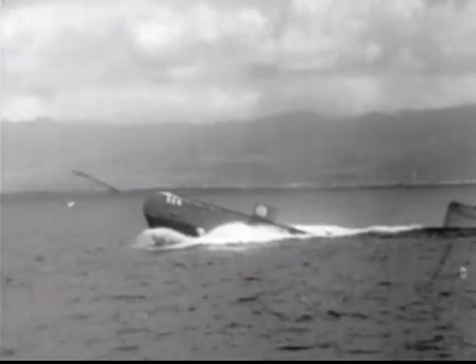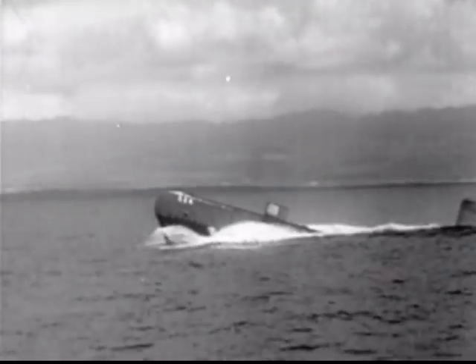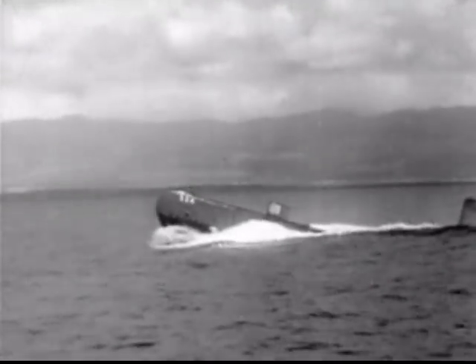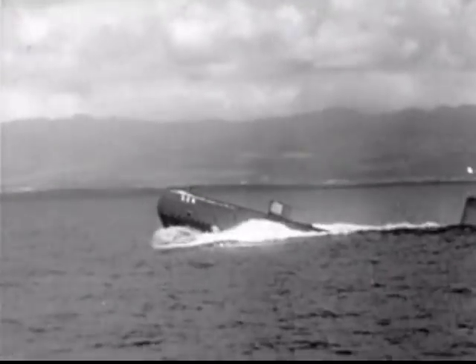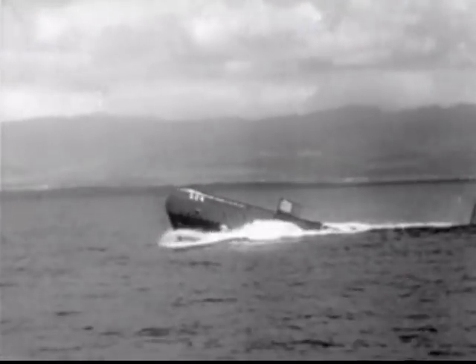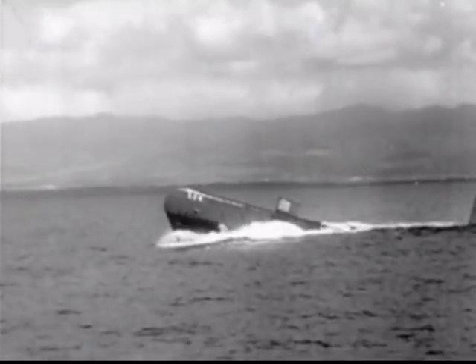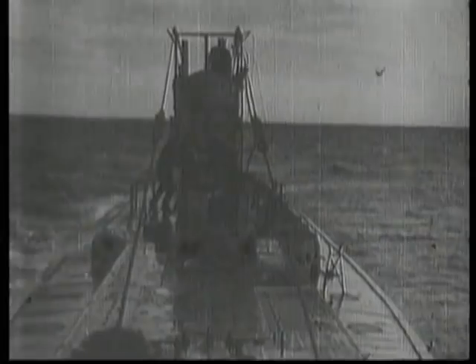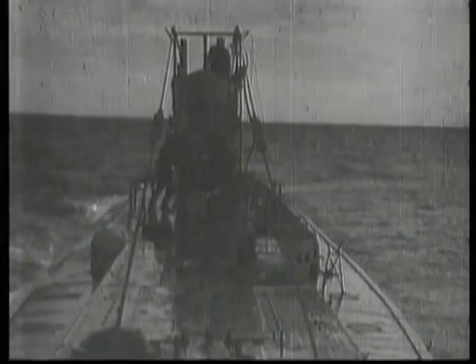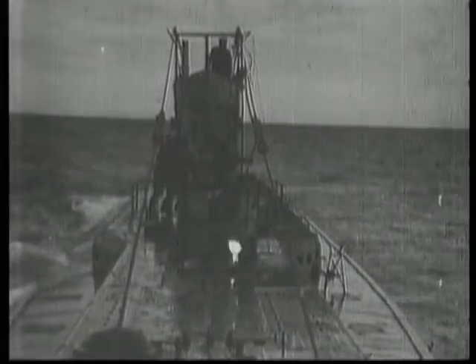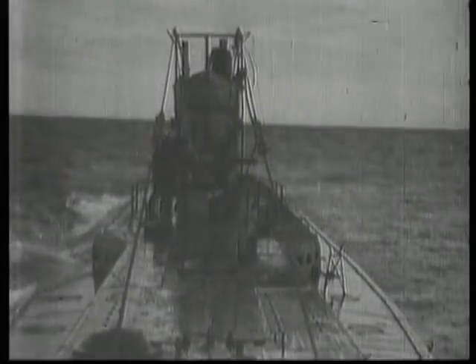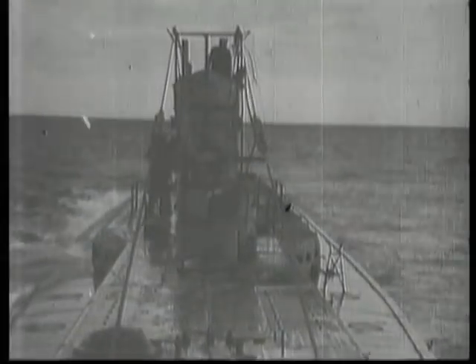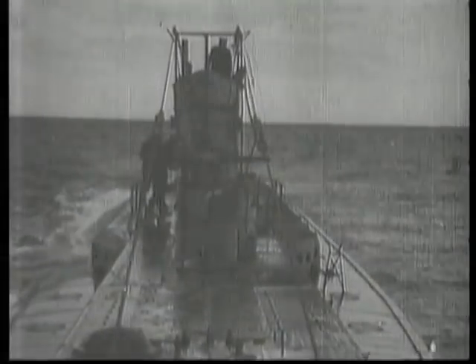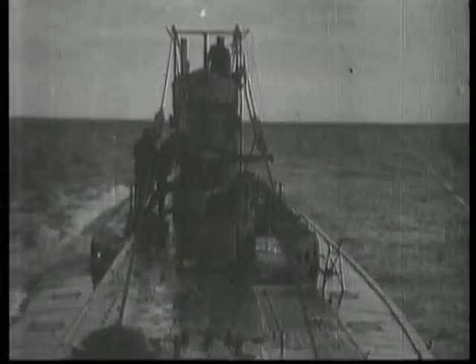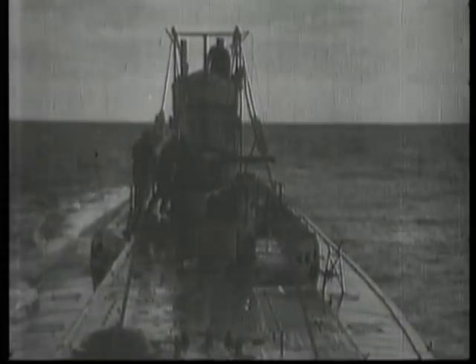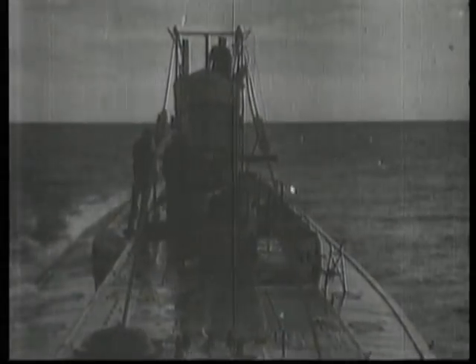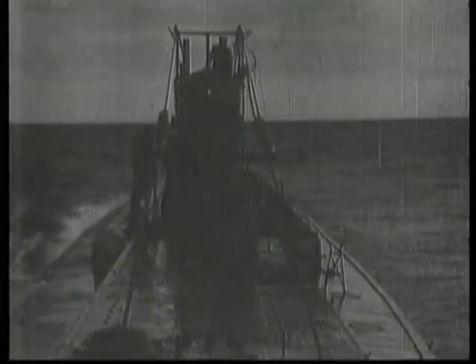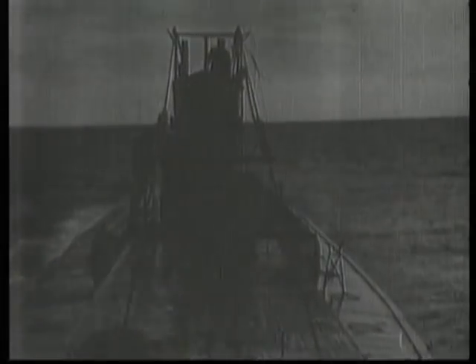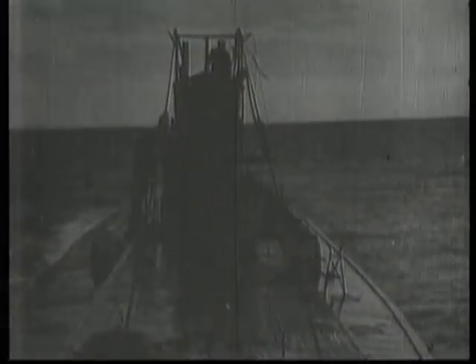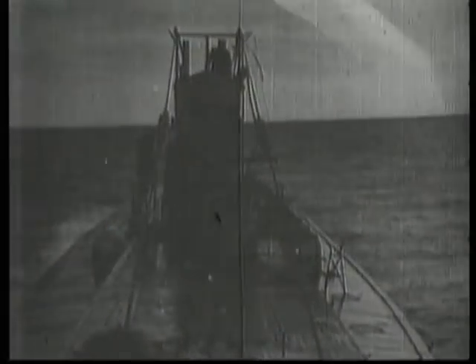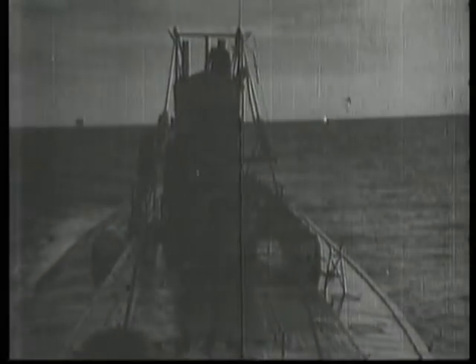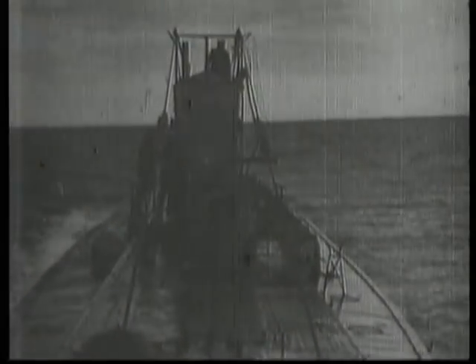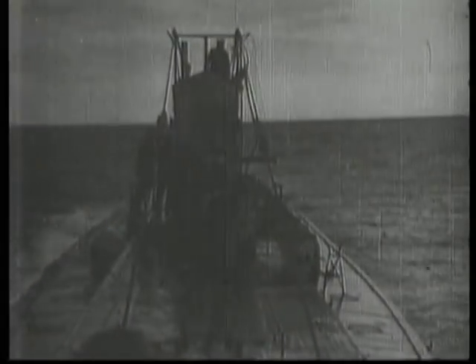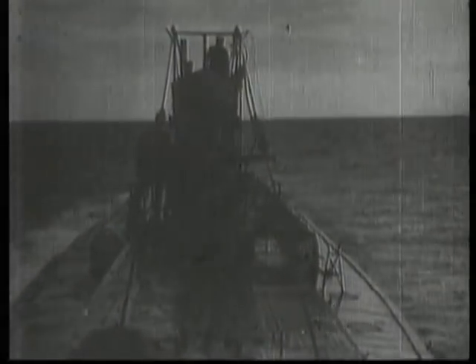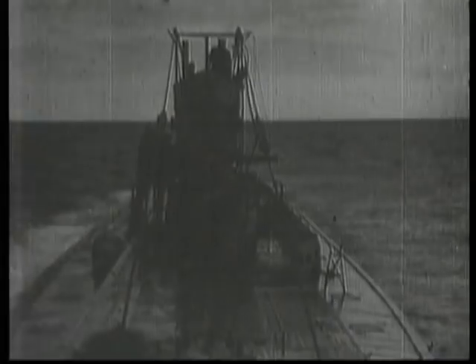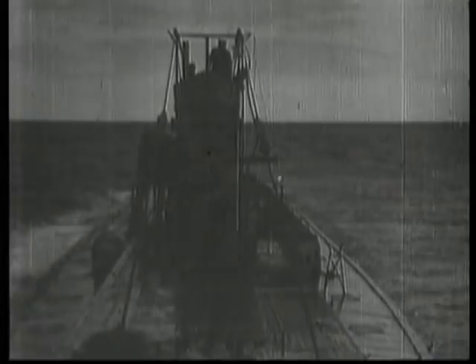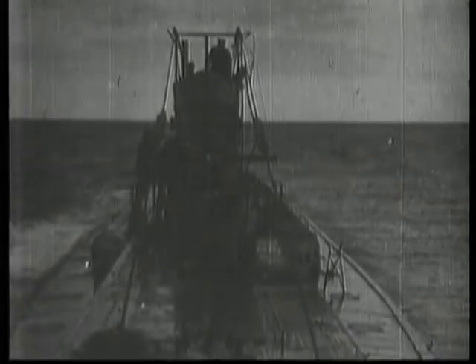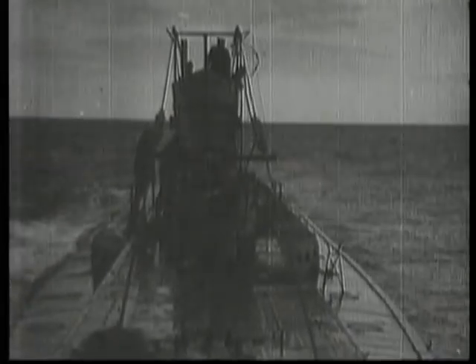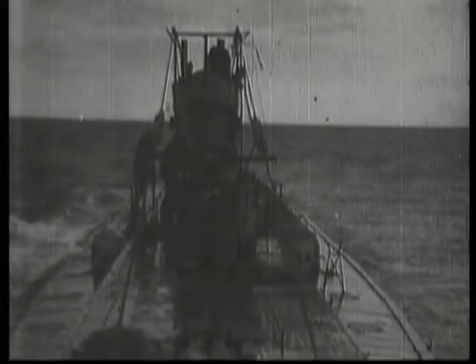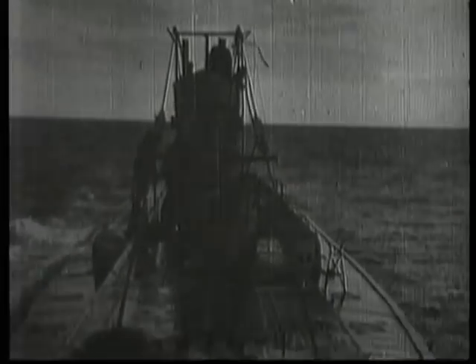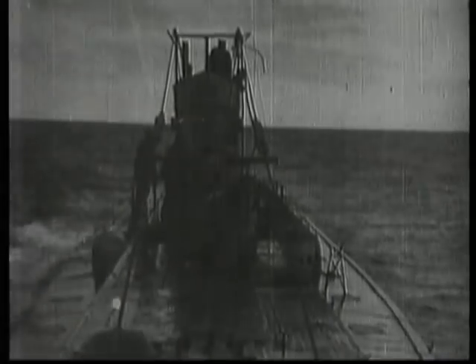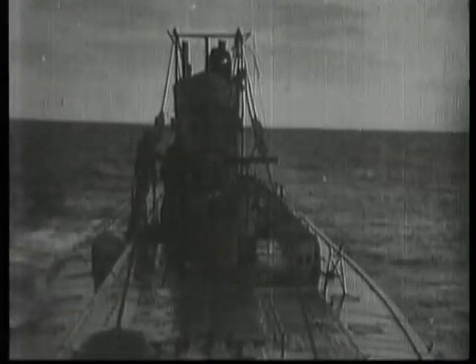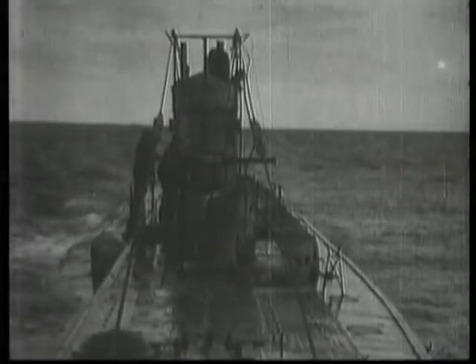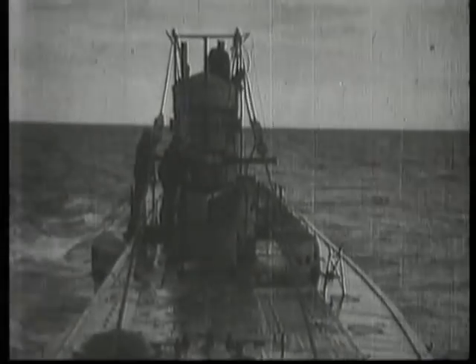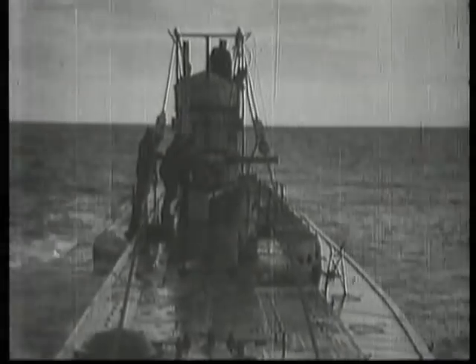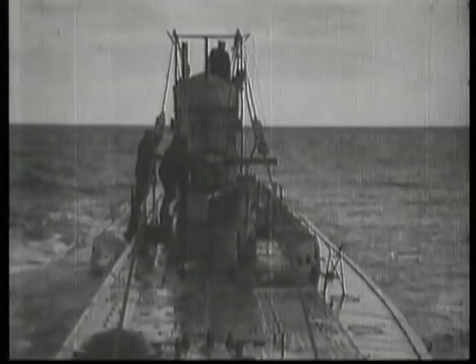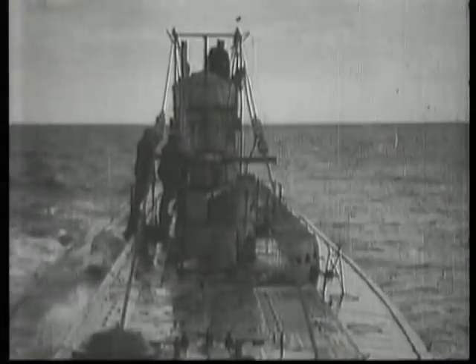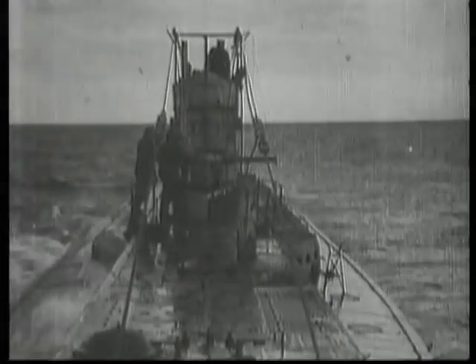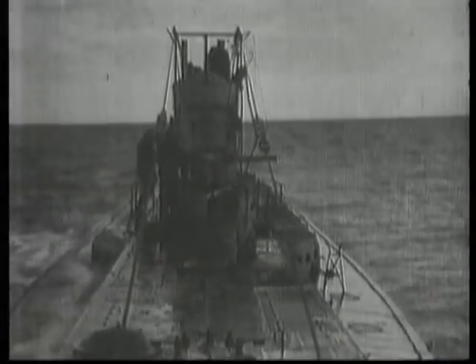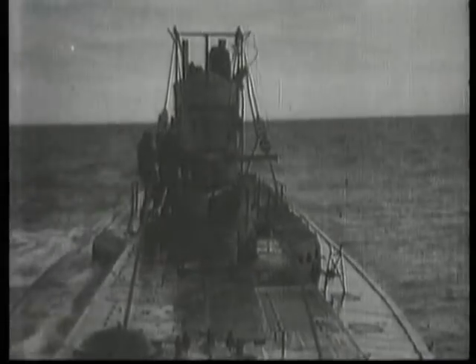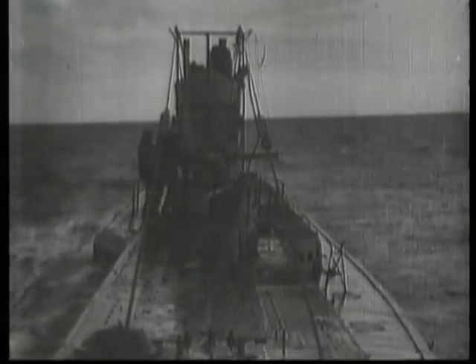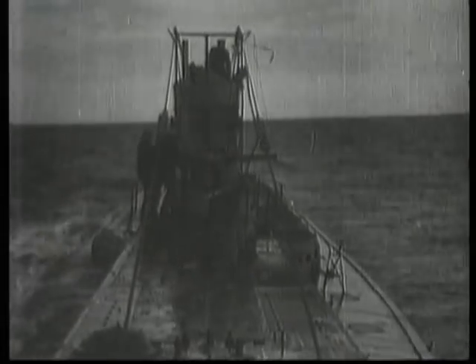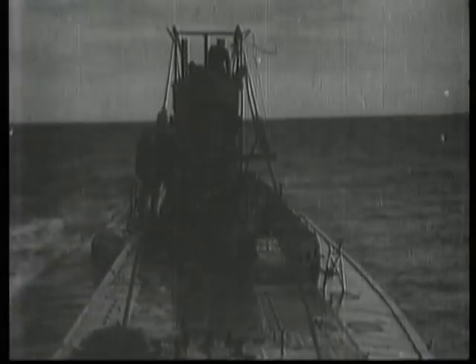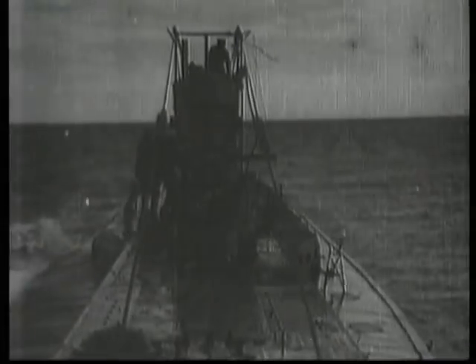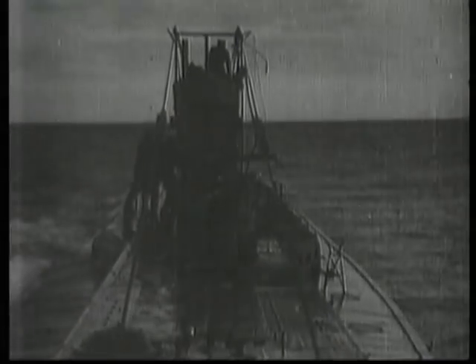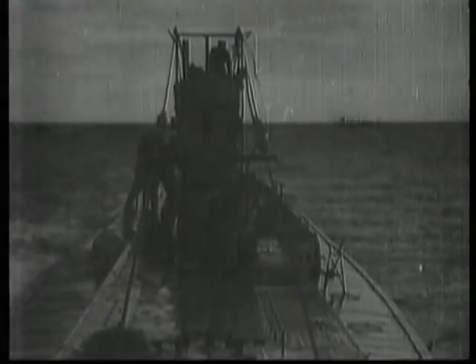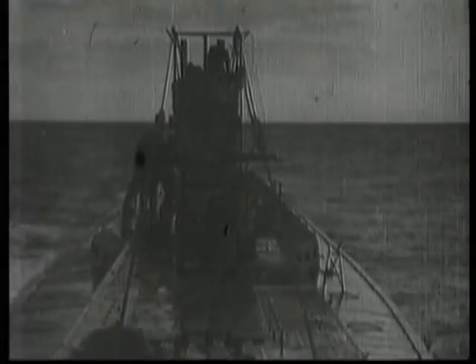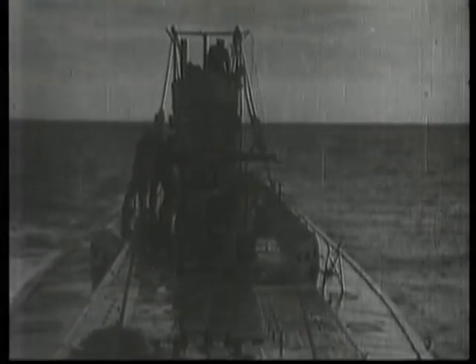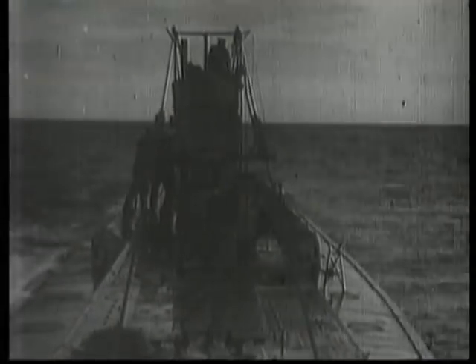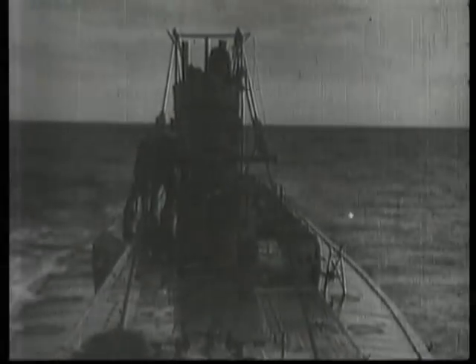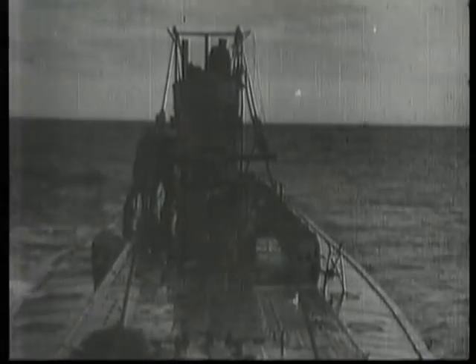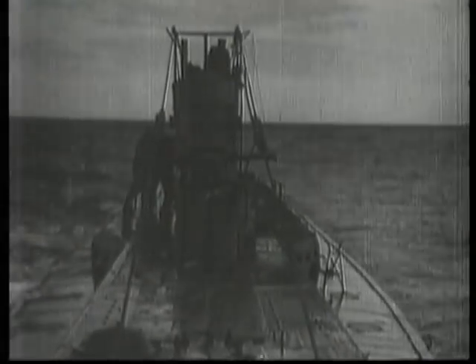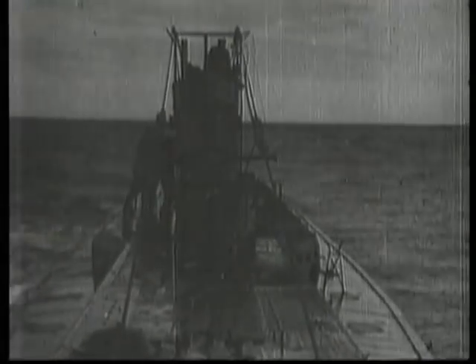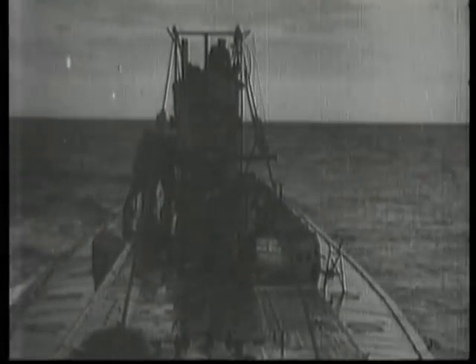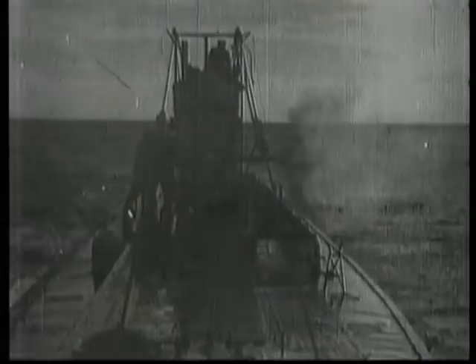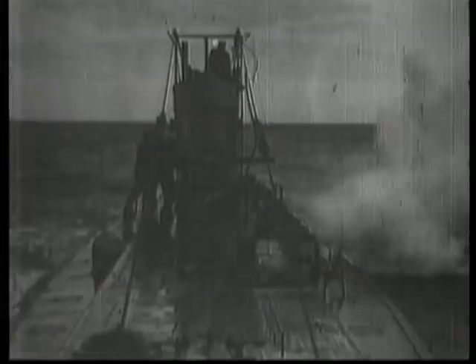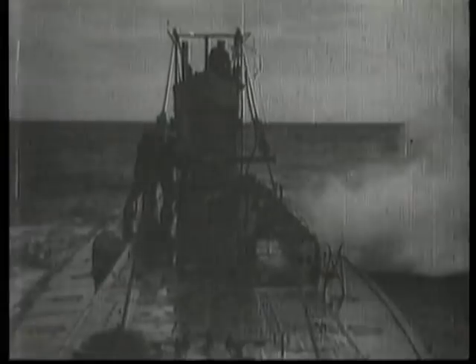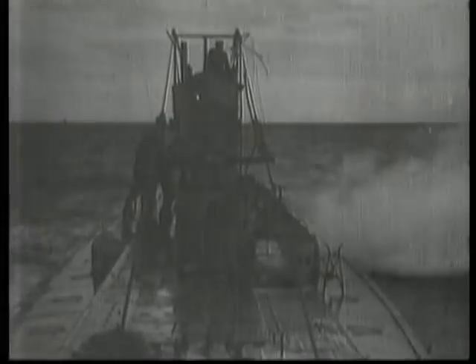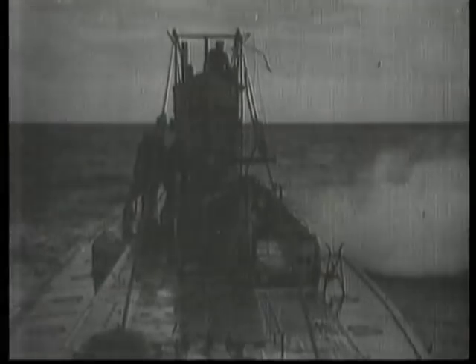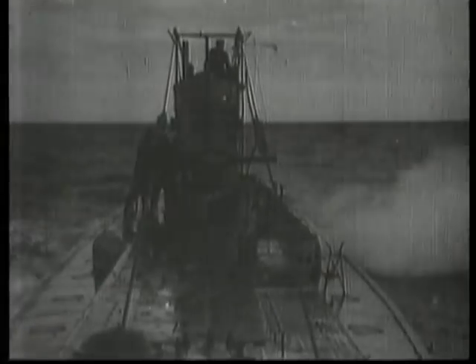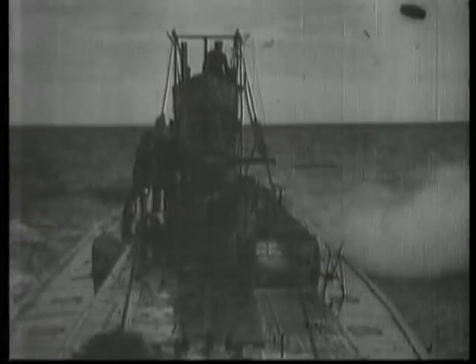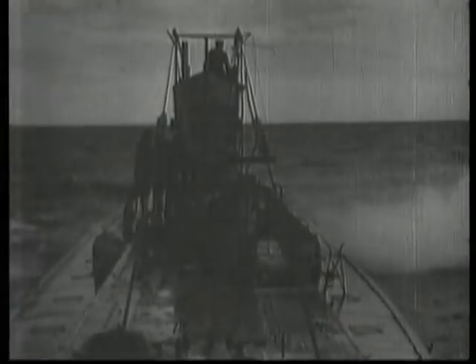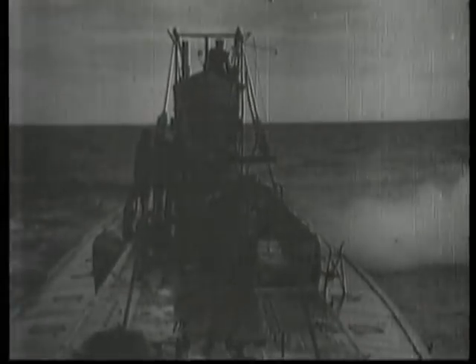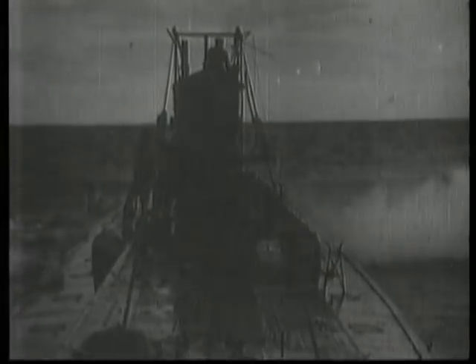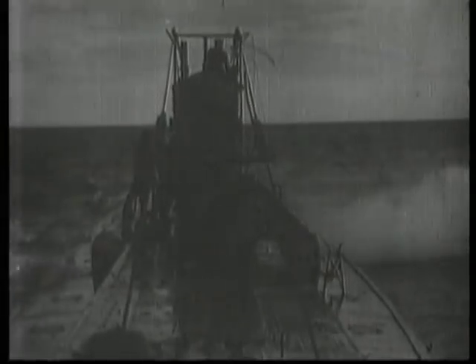Submarines: stealthy, silent killers, and a symbol of man's ability to master the most extreme environments.